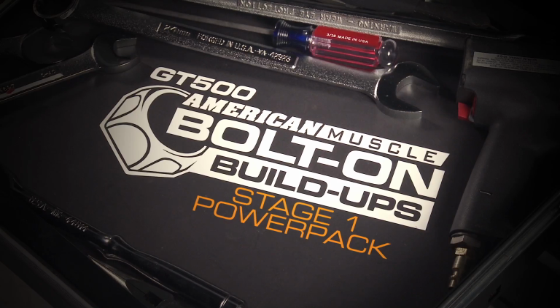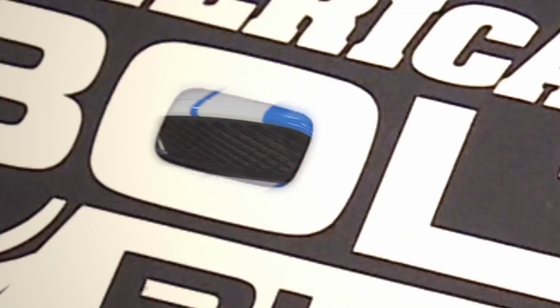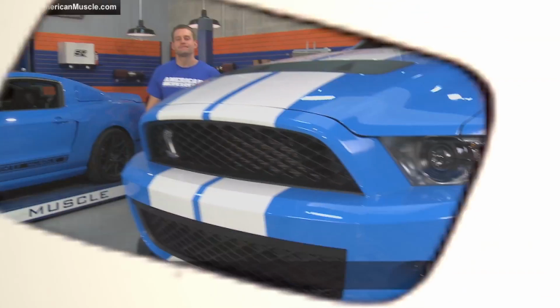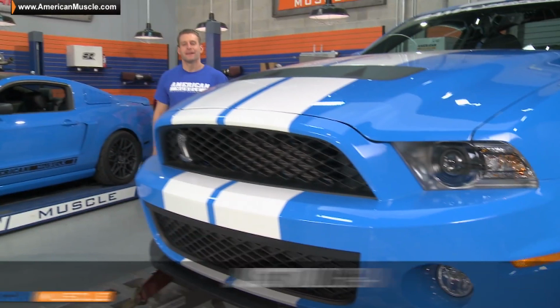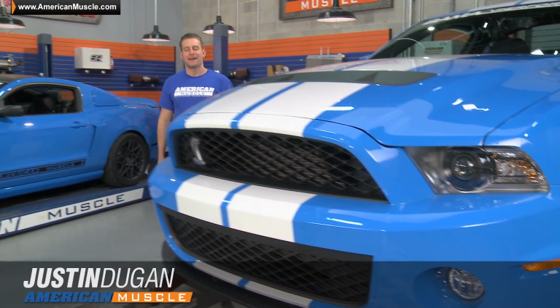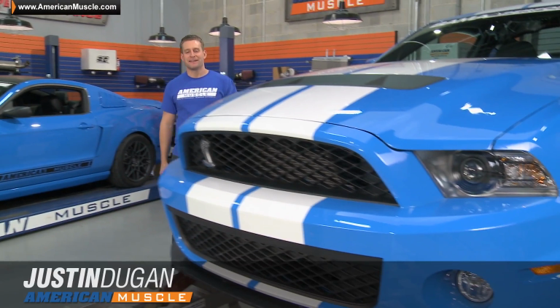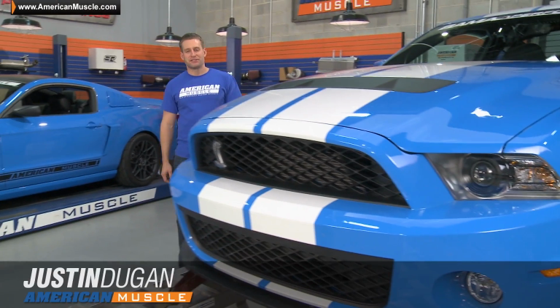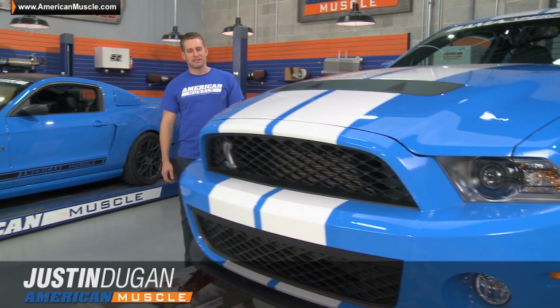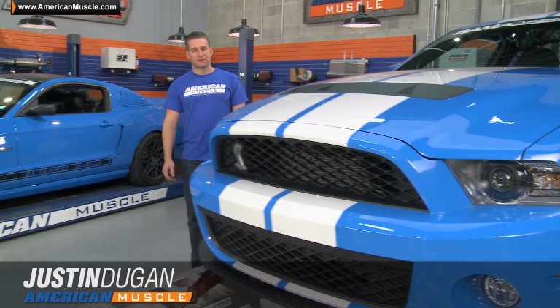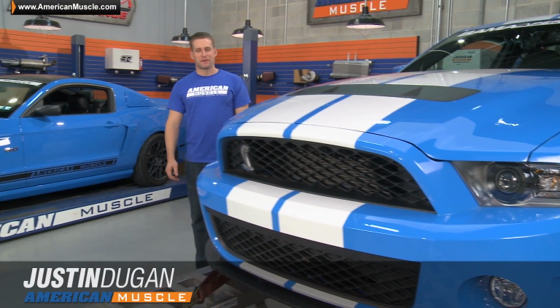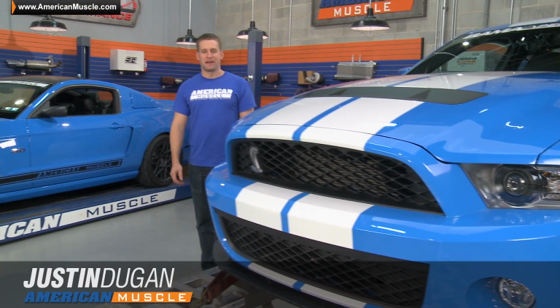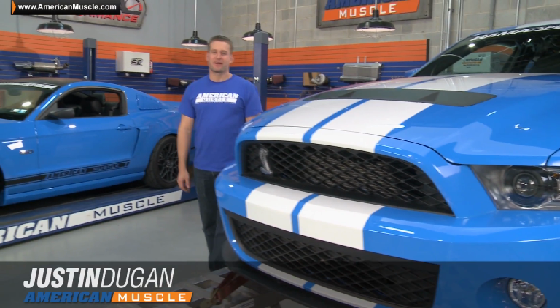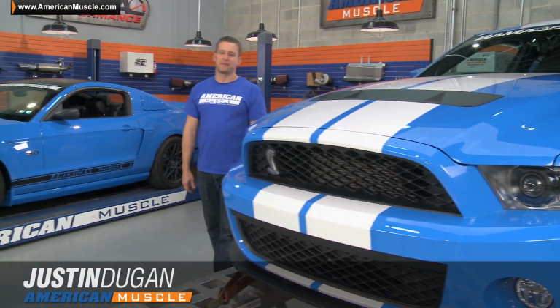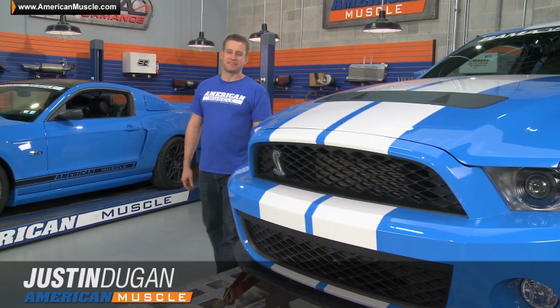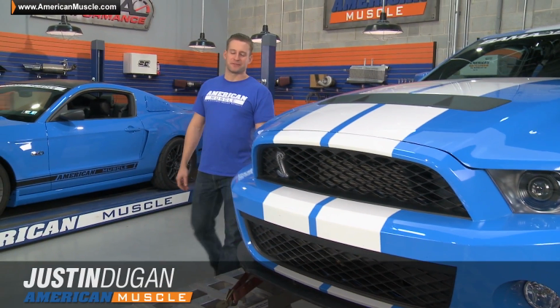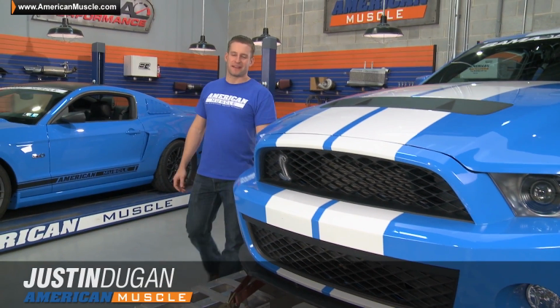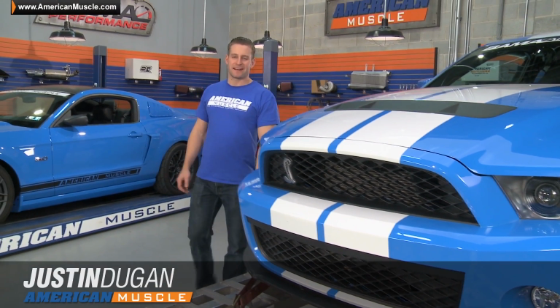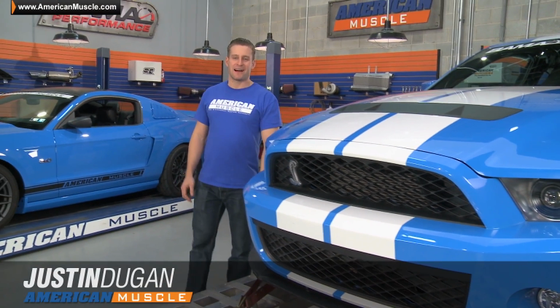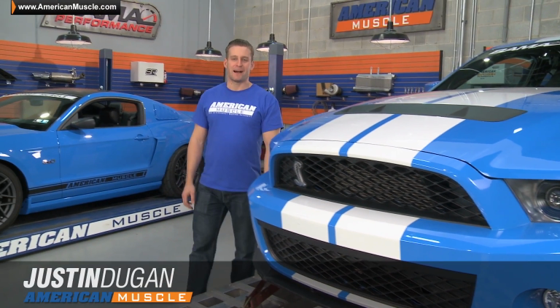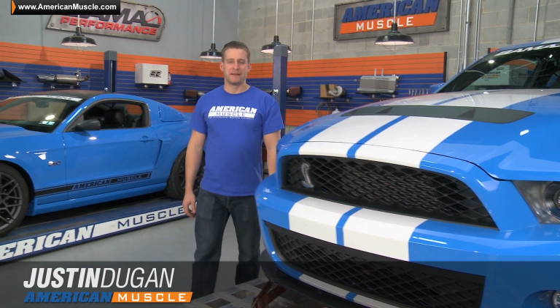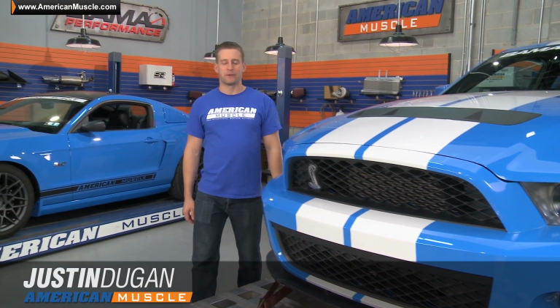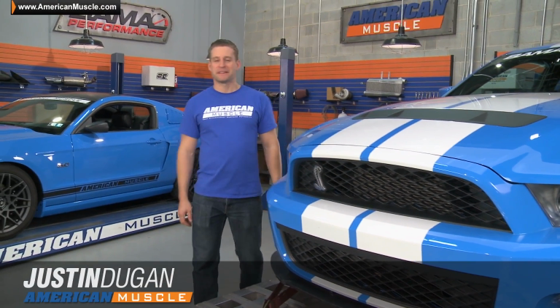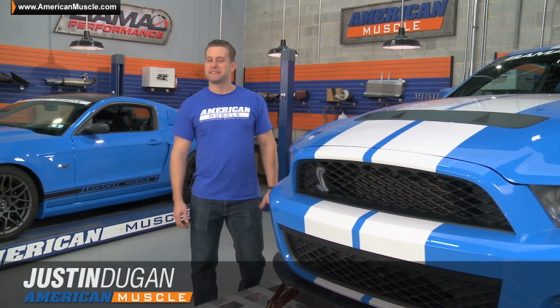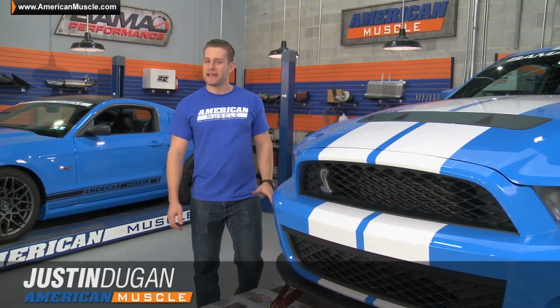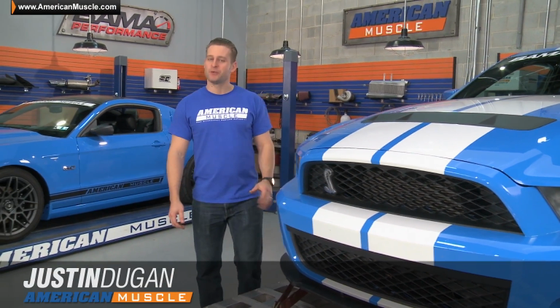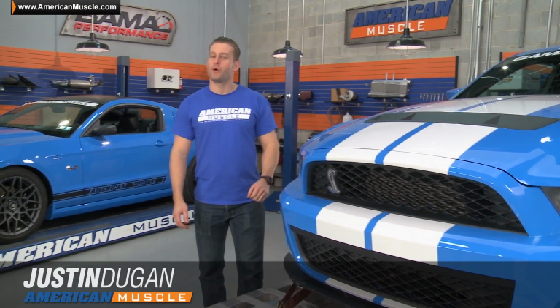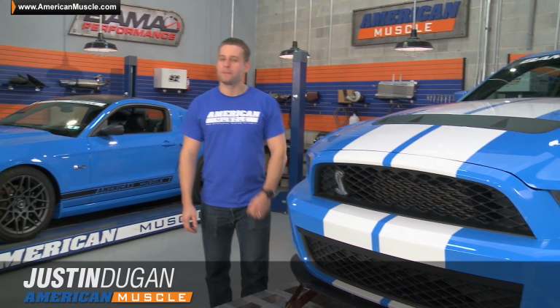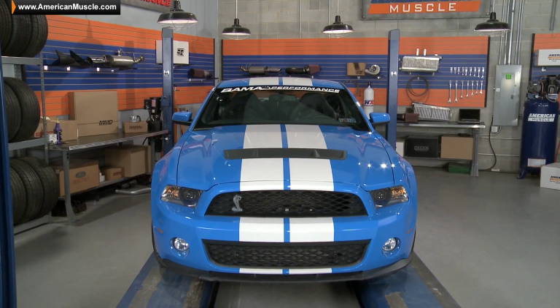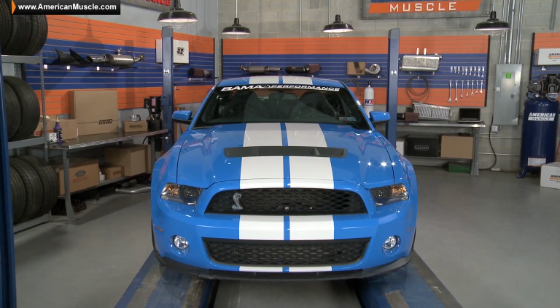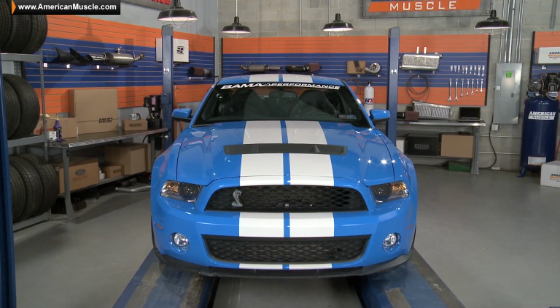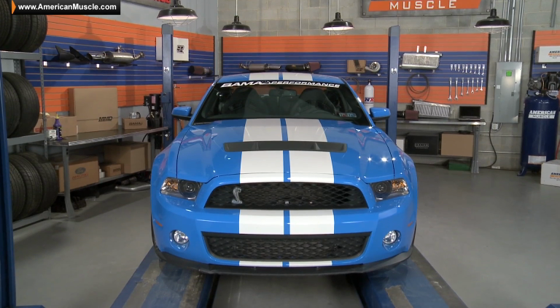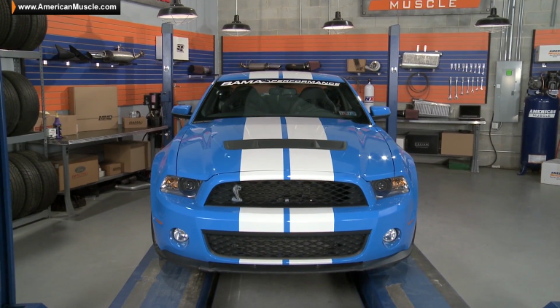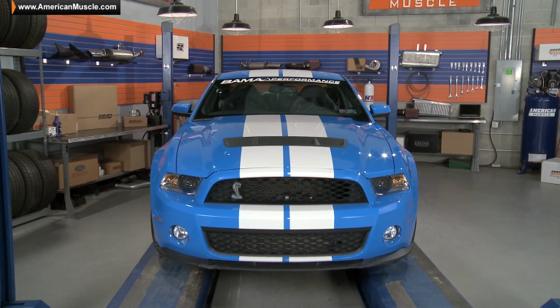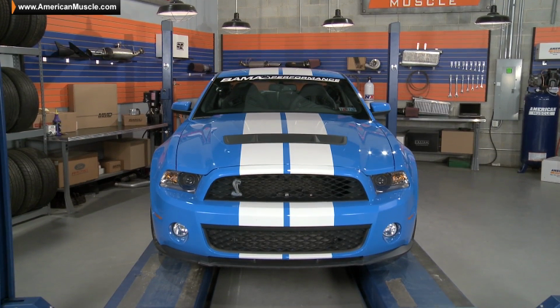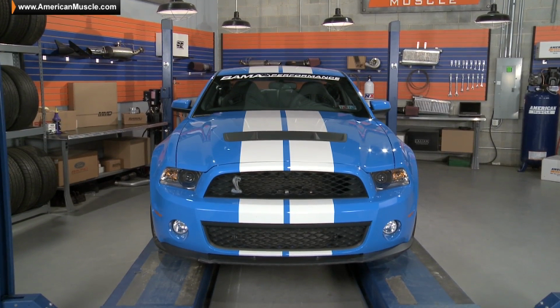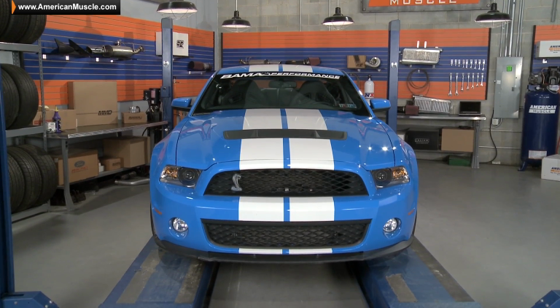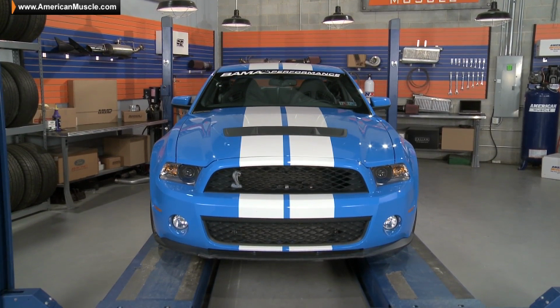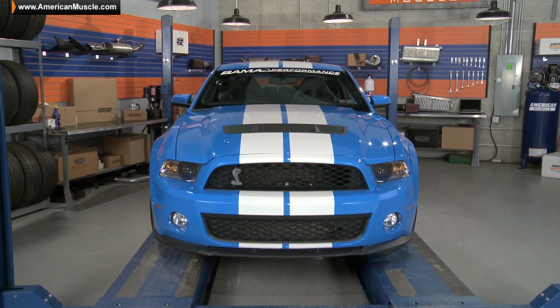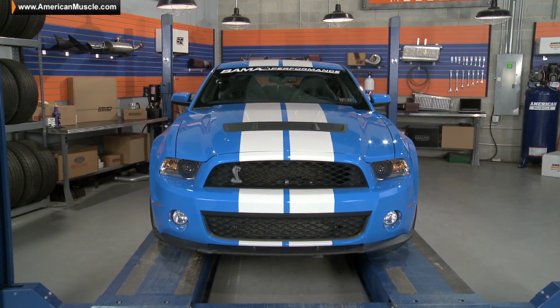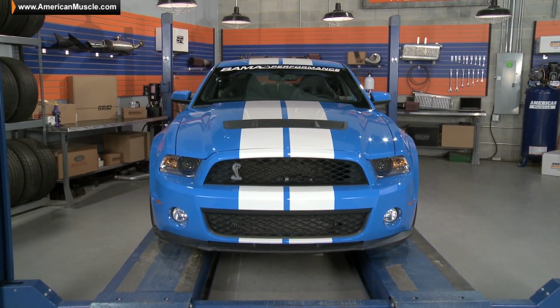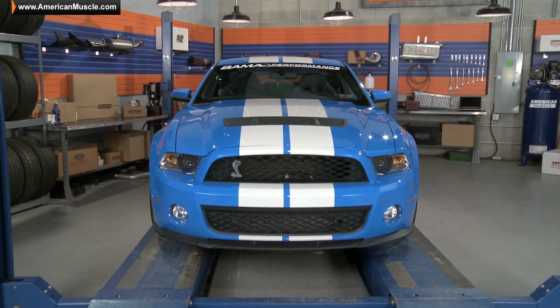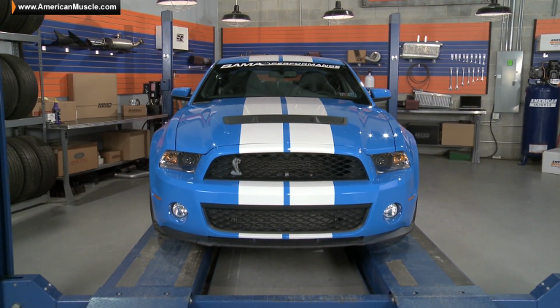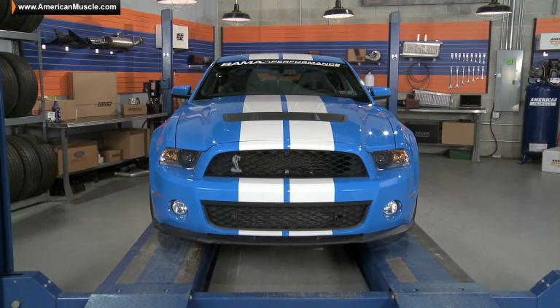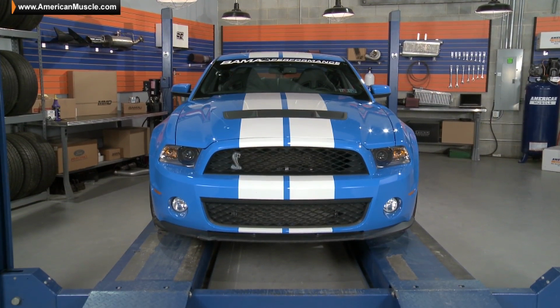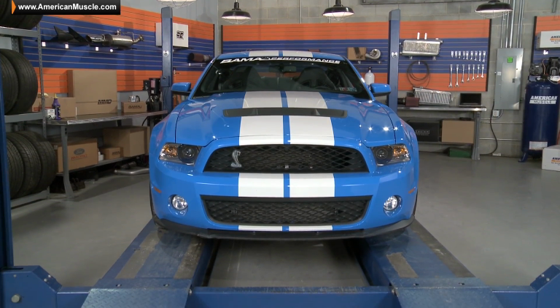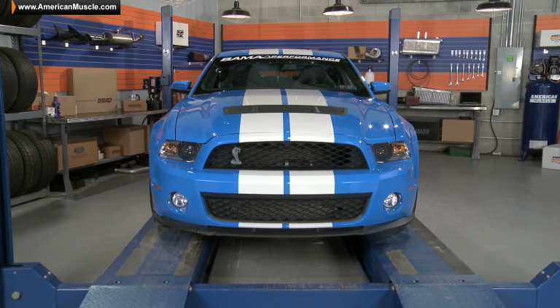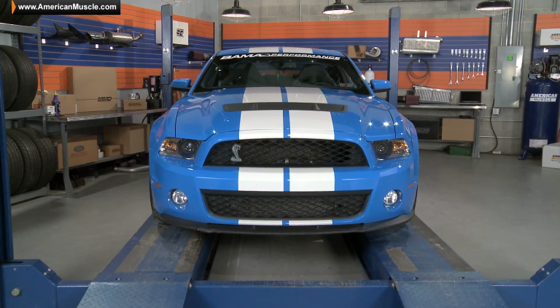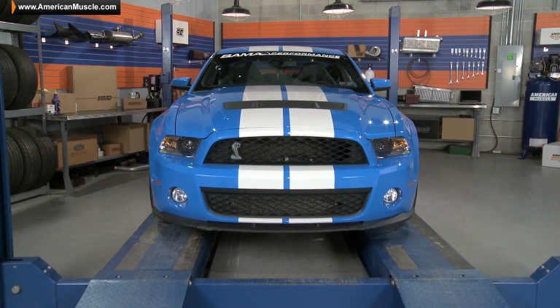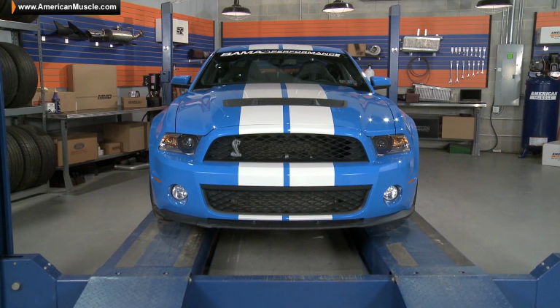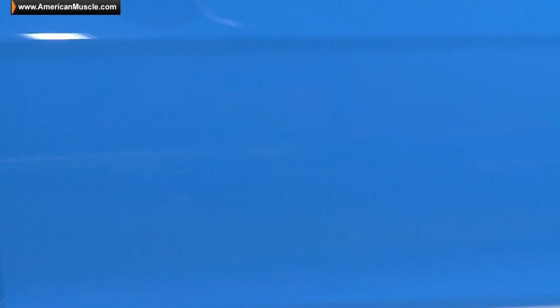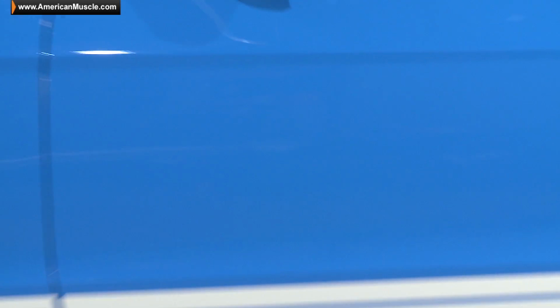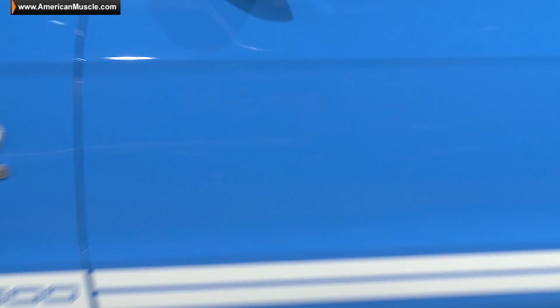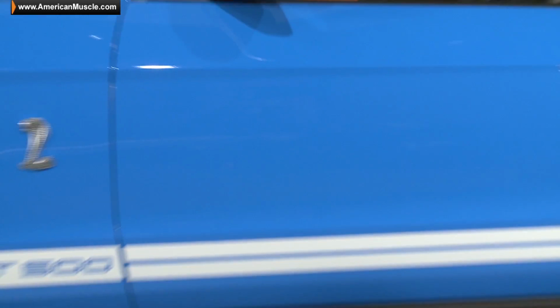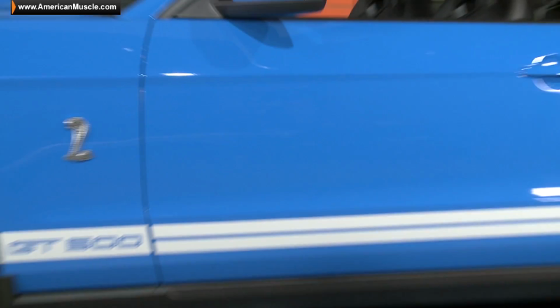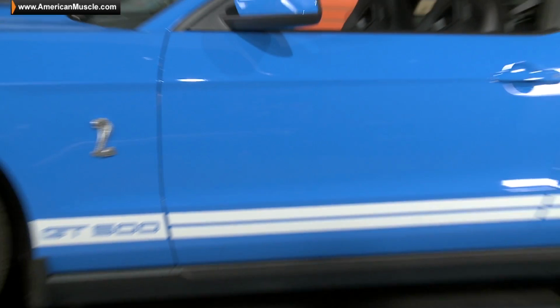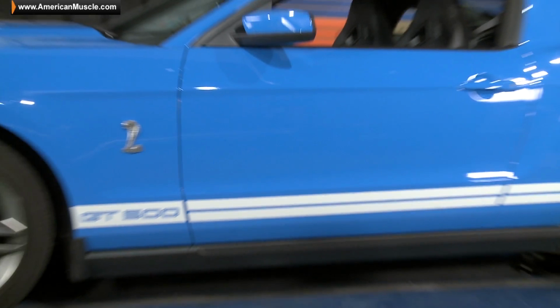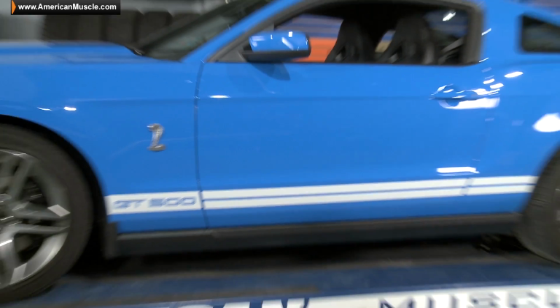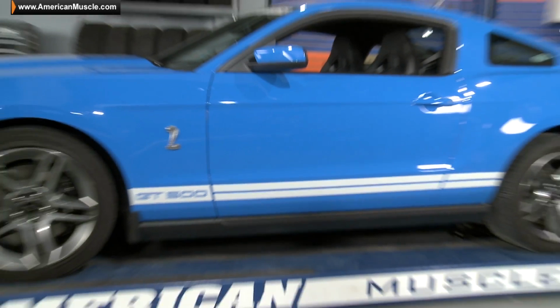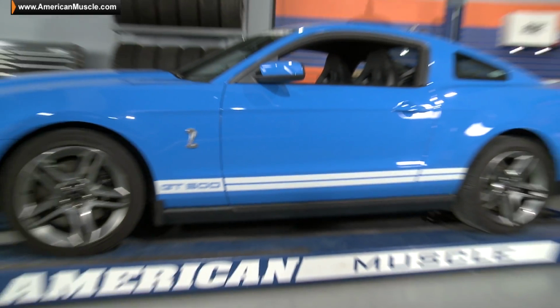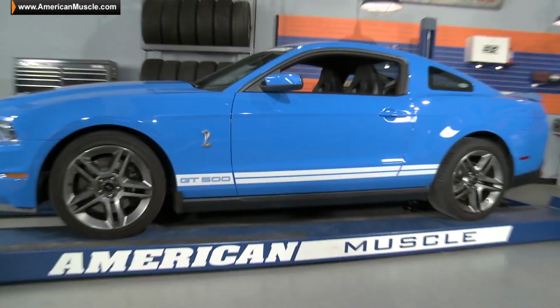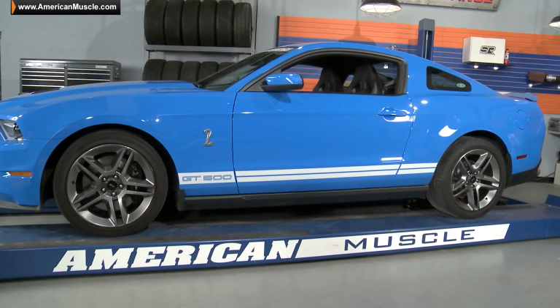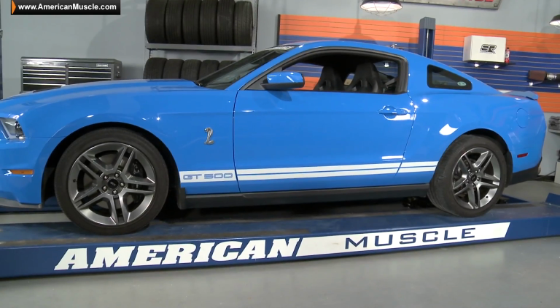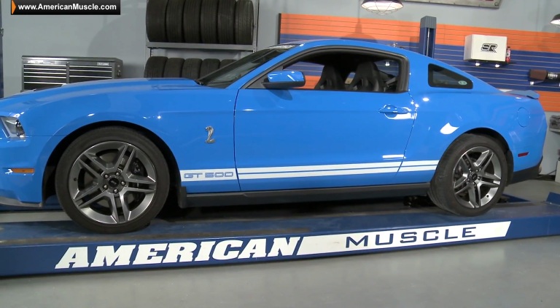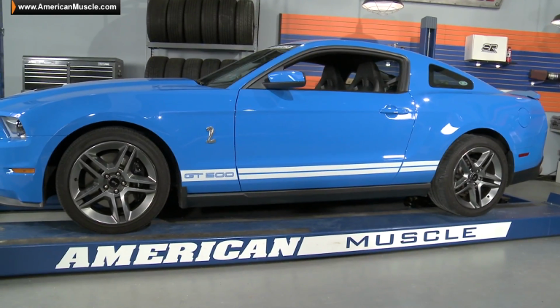Hey guys, Justin with AmericanMuscle.com, here with a stage 1 power pack bolt-on build up for the 2010-2012 Shelby GT500.